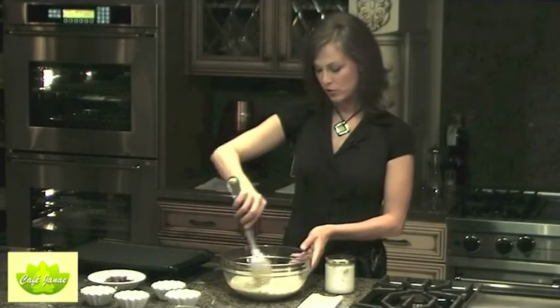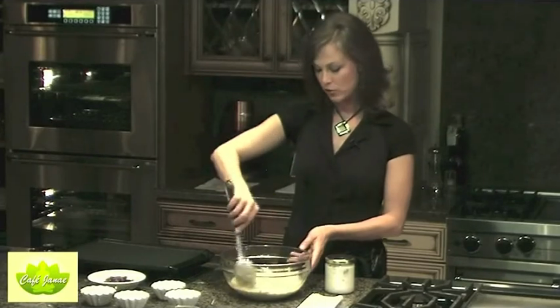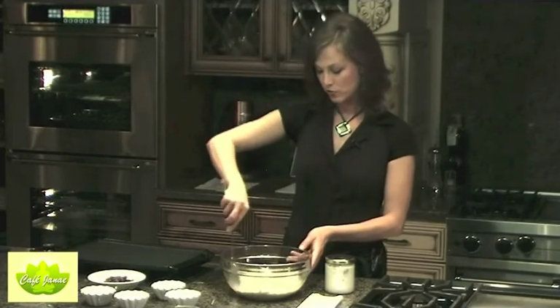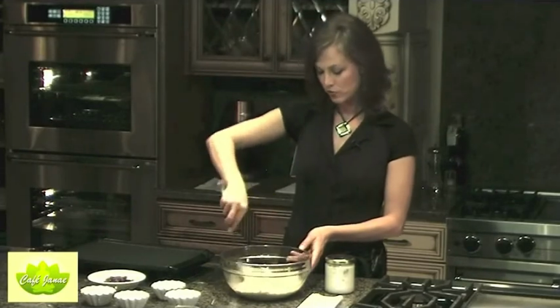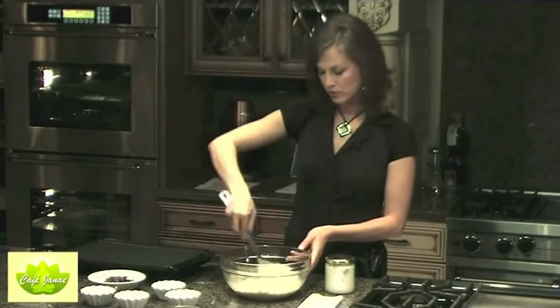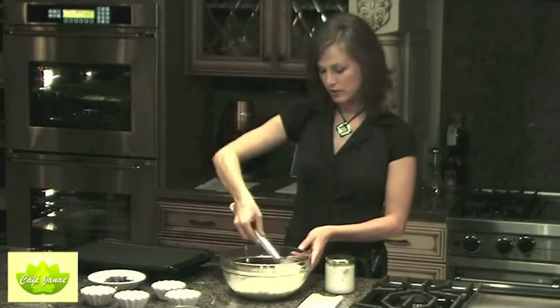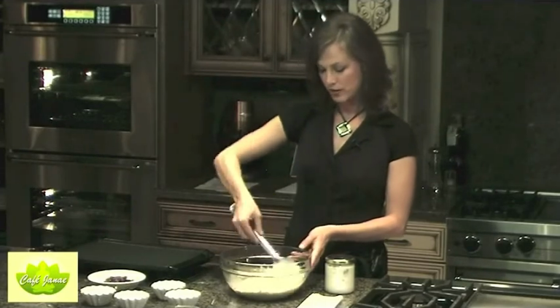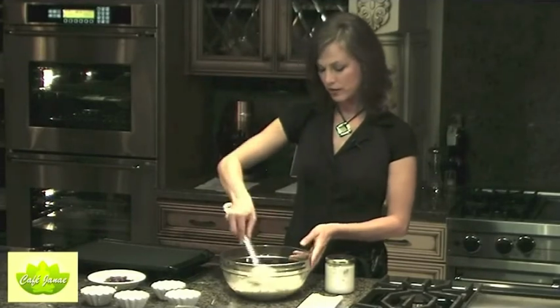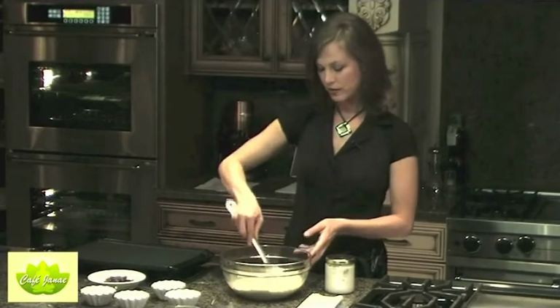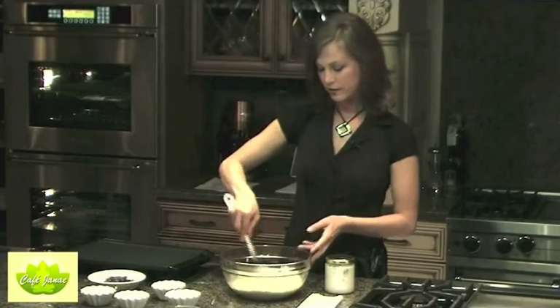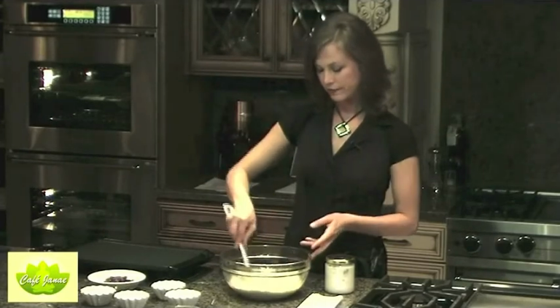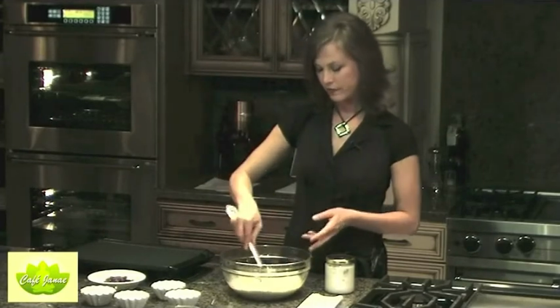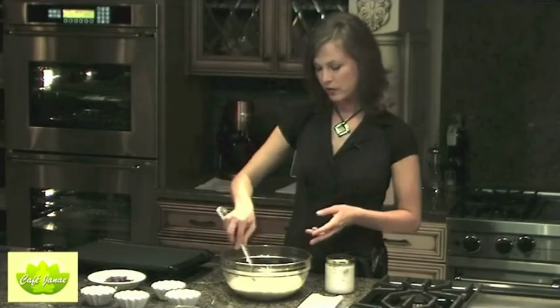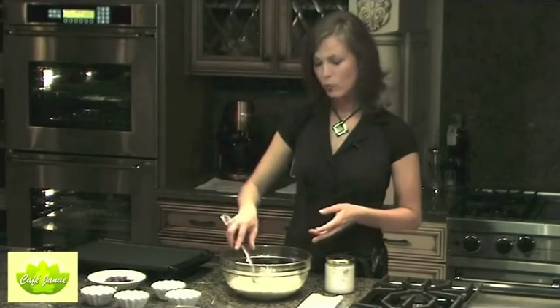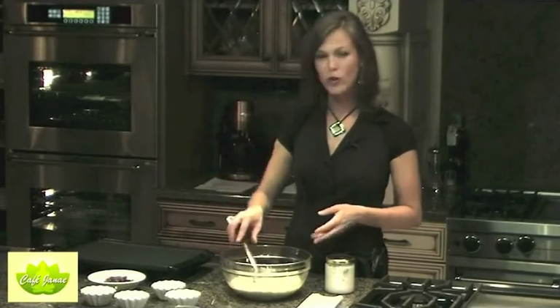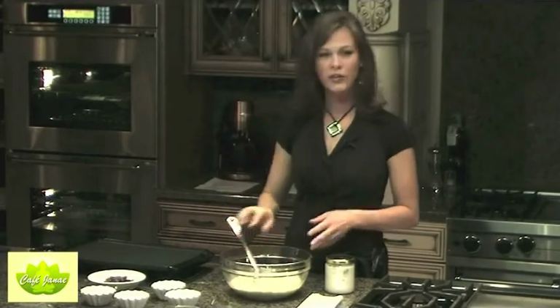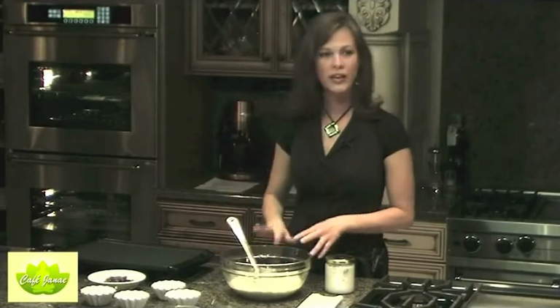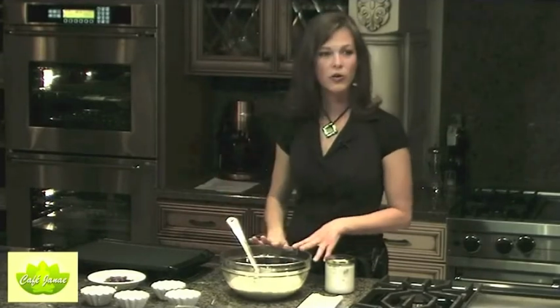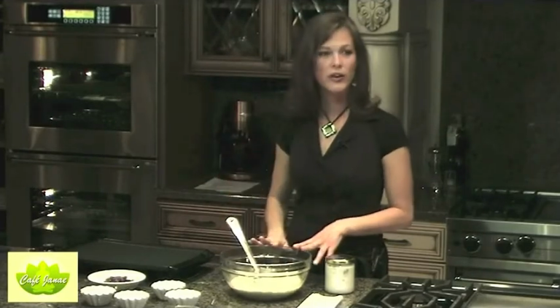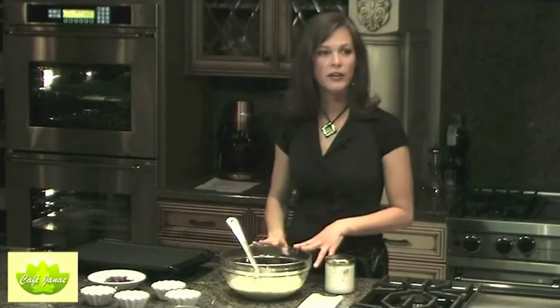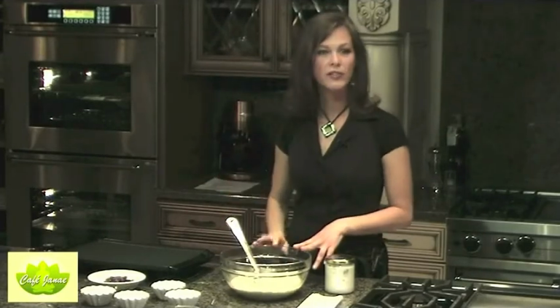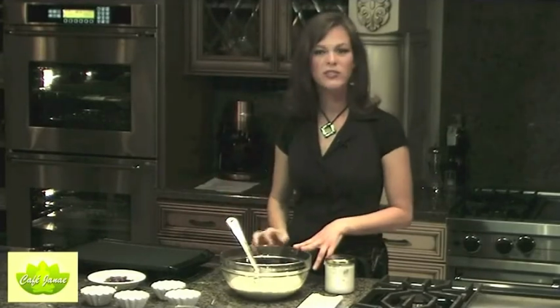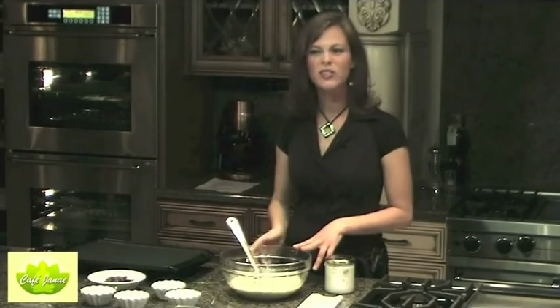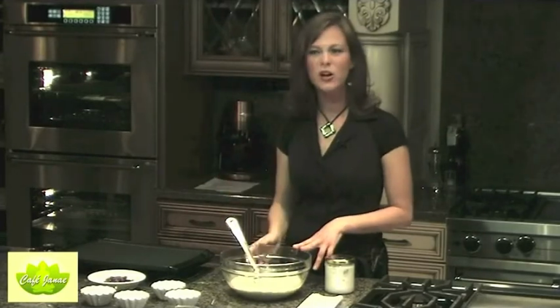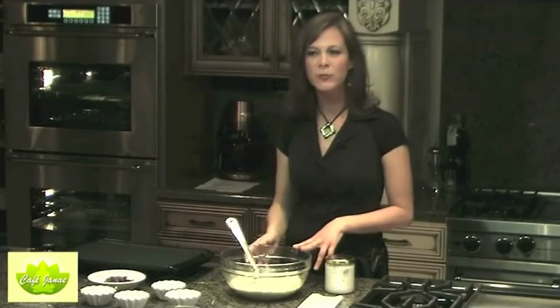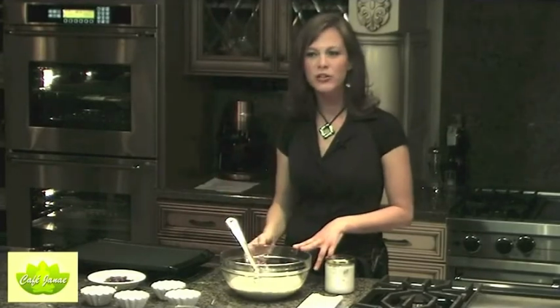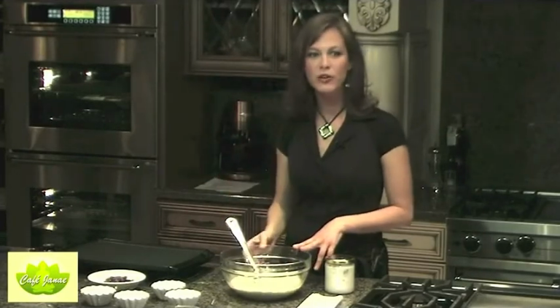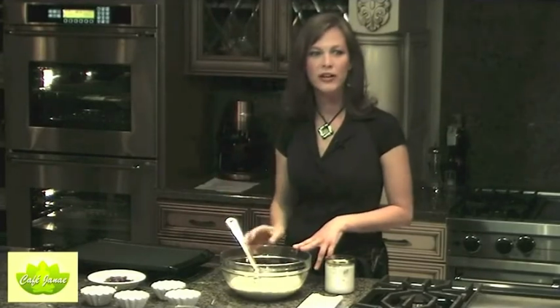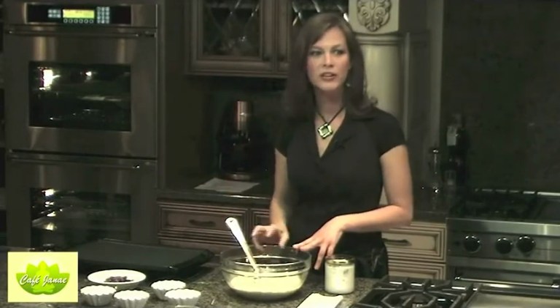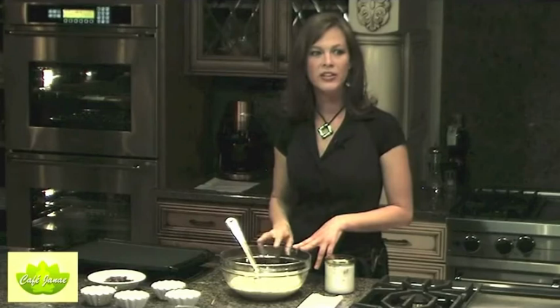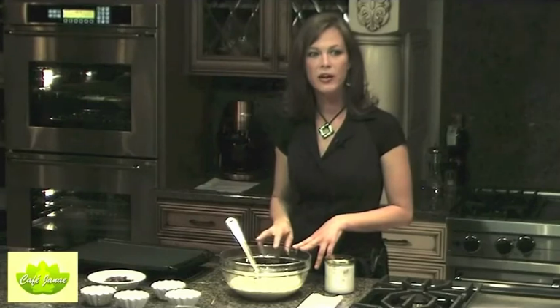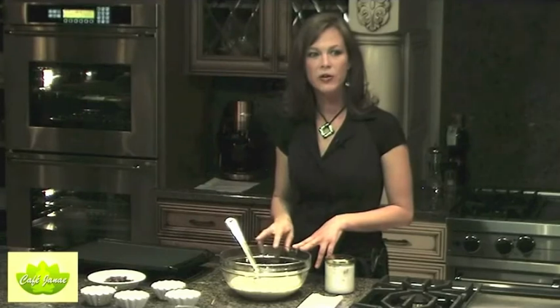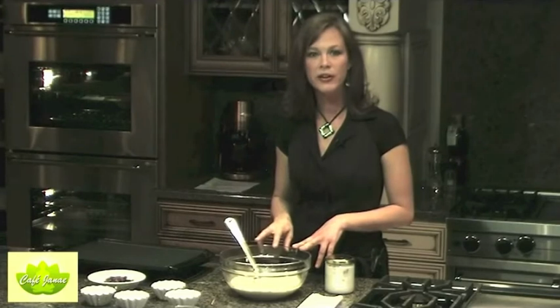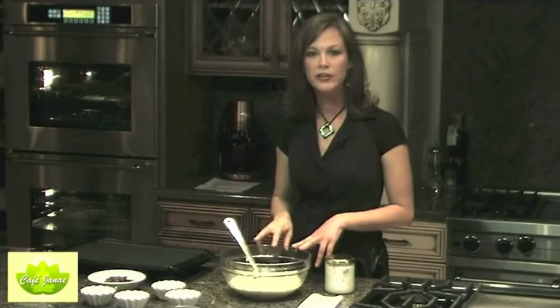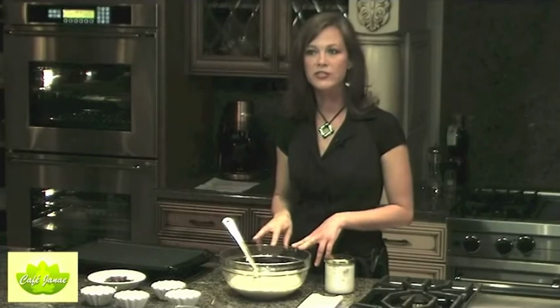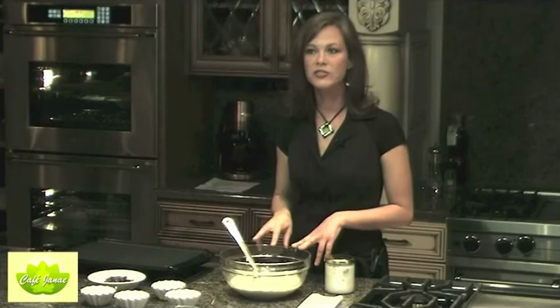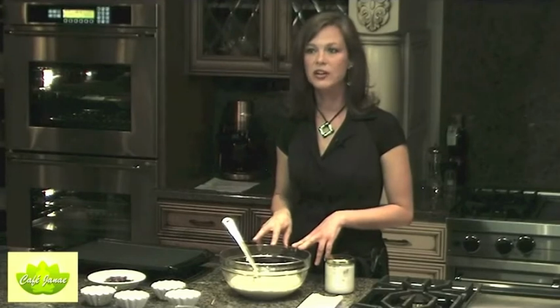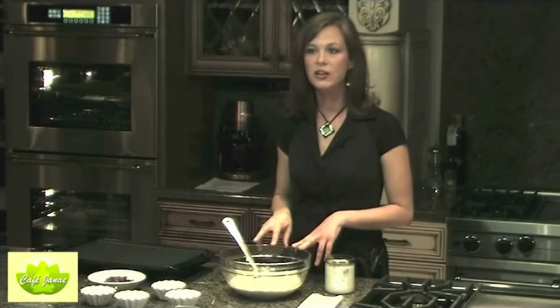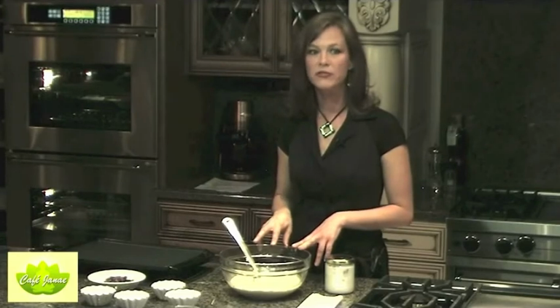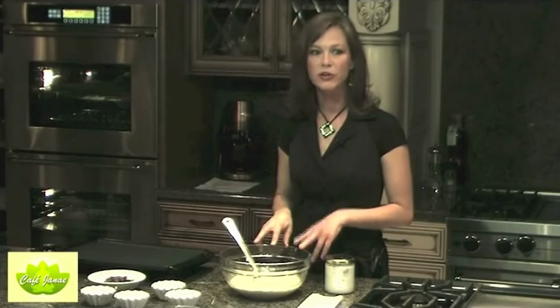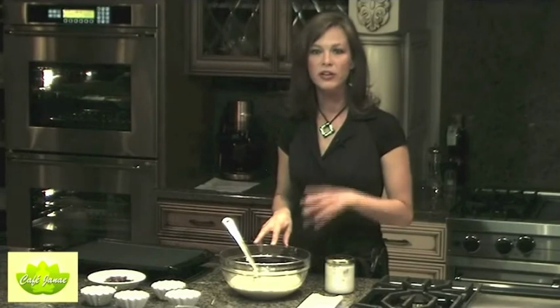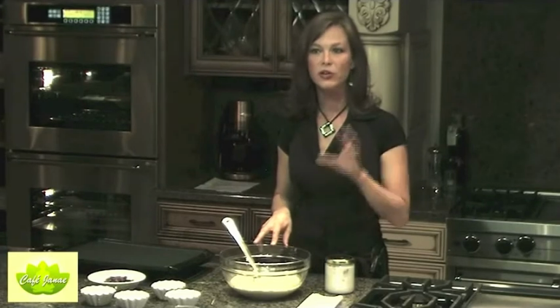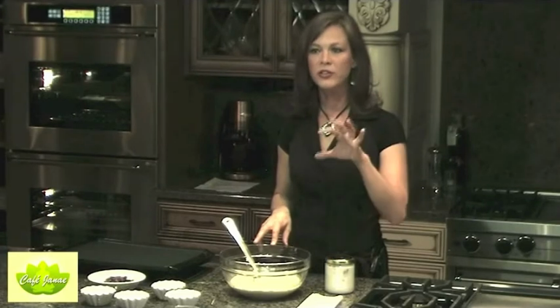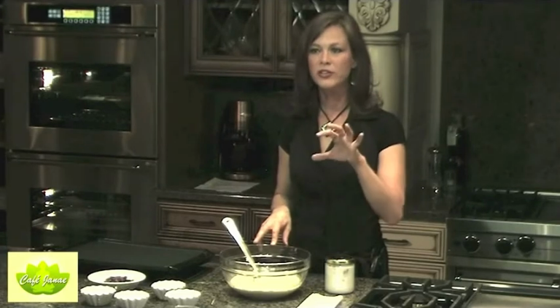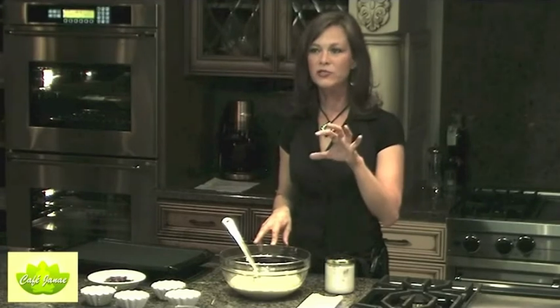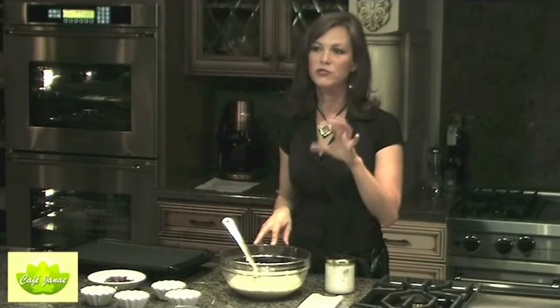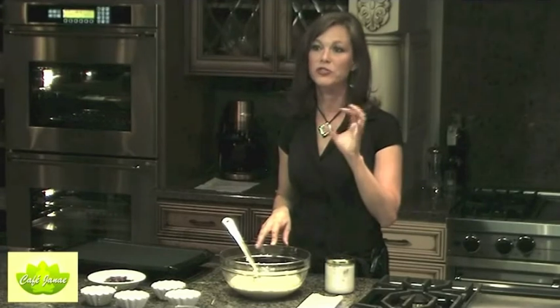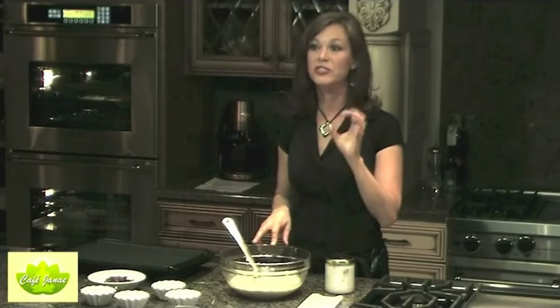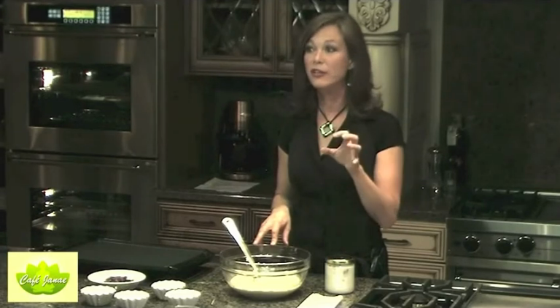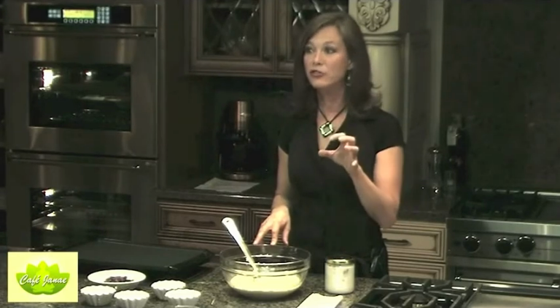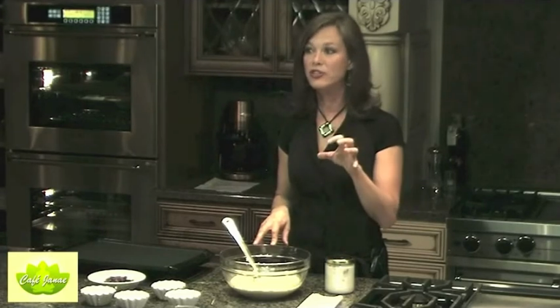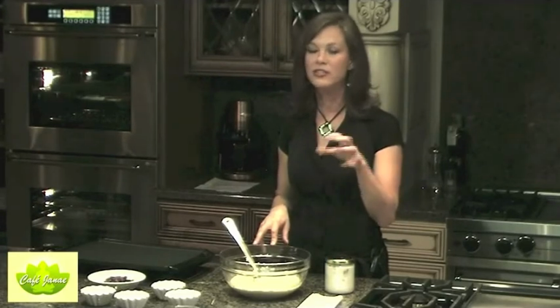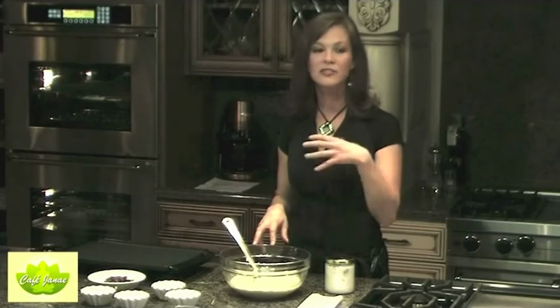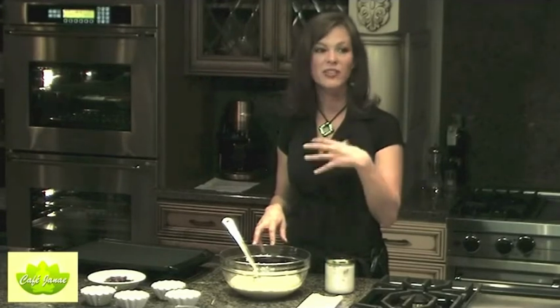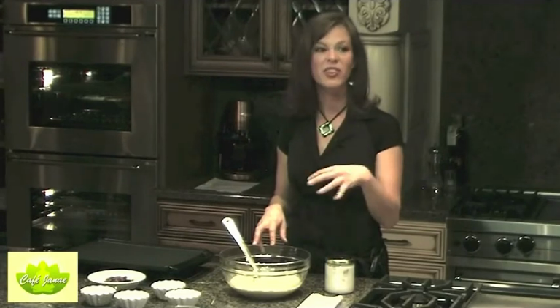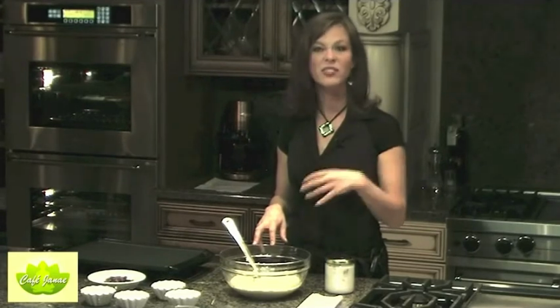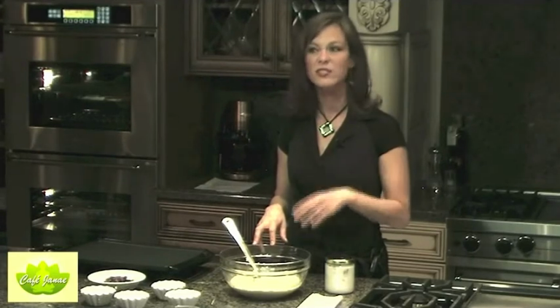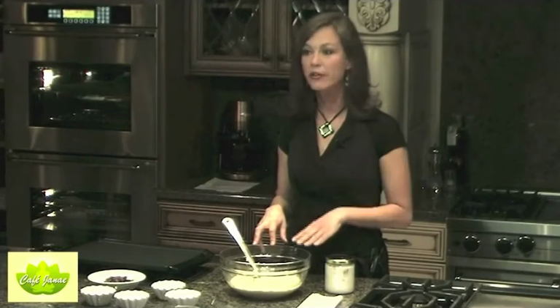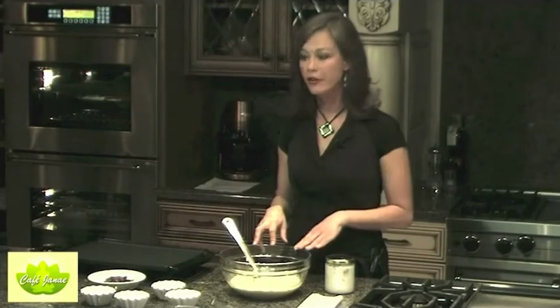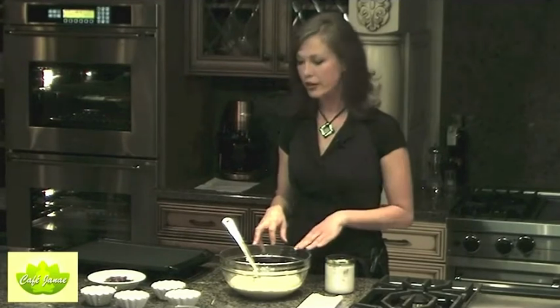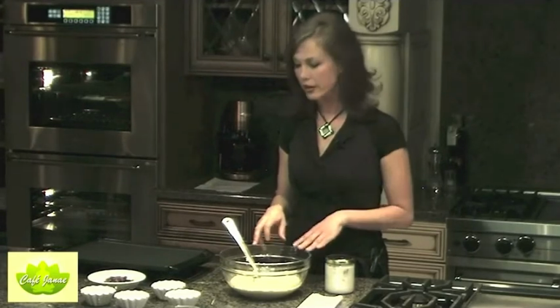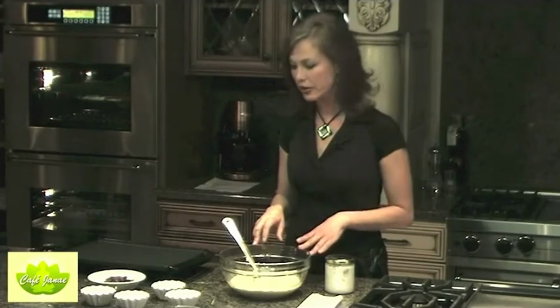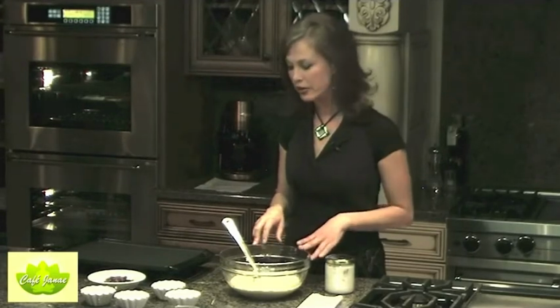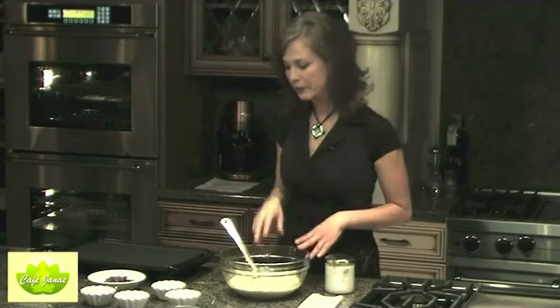Walnut oil, almond oil, and other nut oils — along with olive oil — should only be used for salad dressings and things that you're not going to cook.